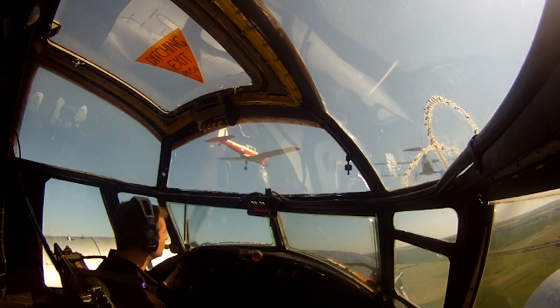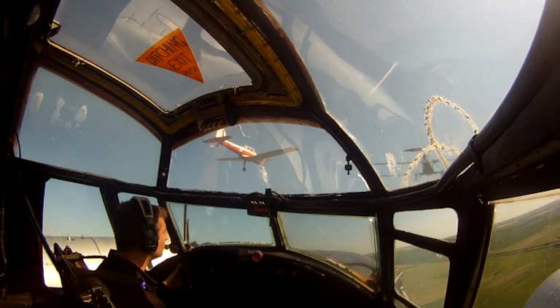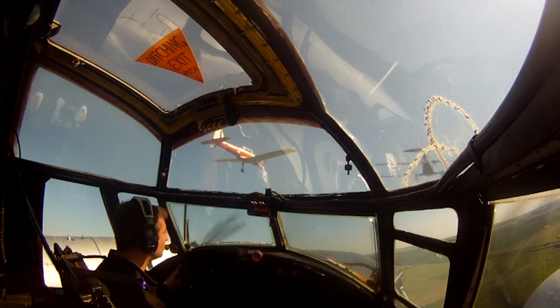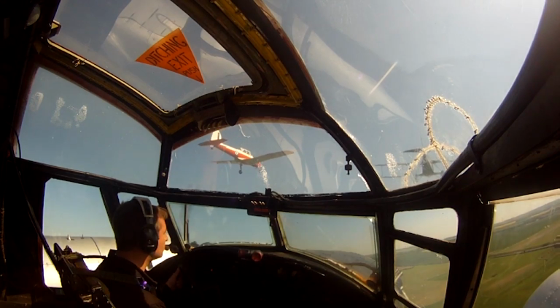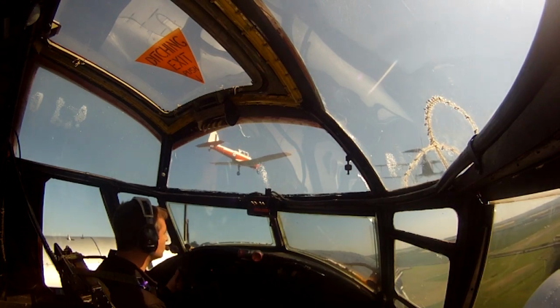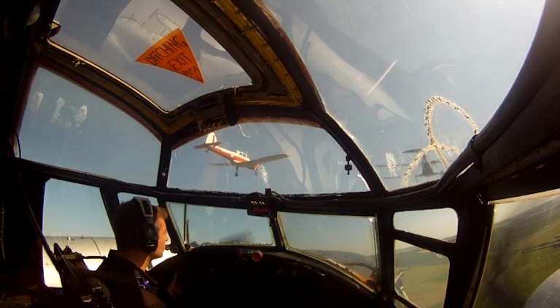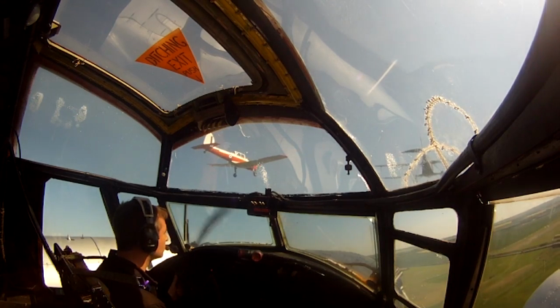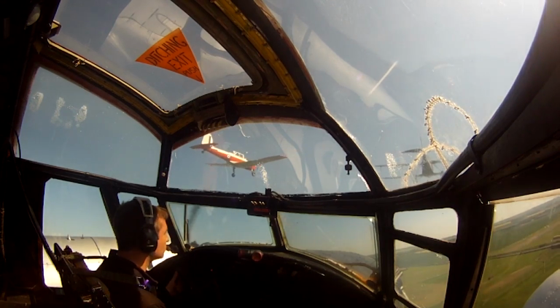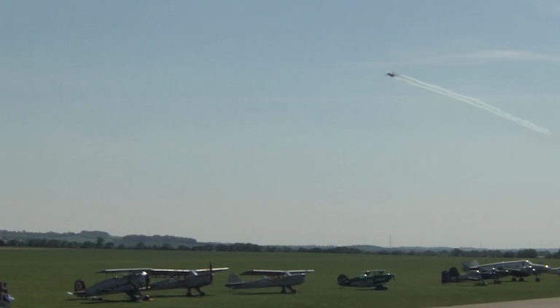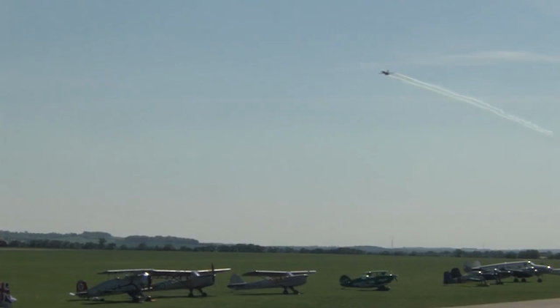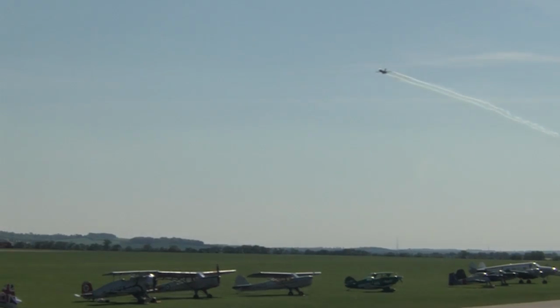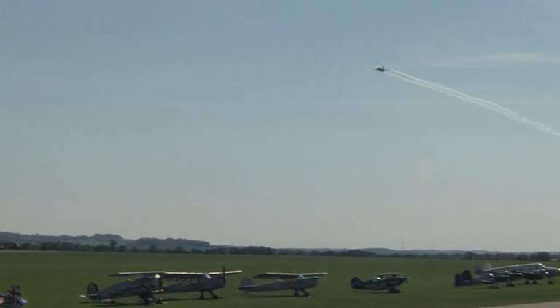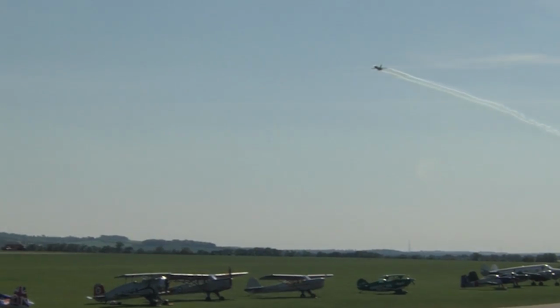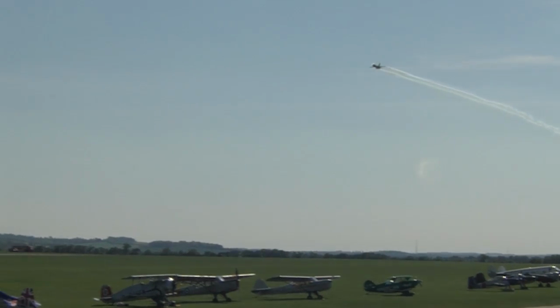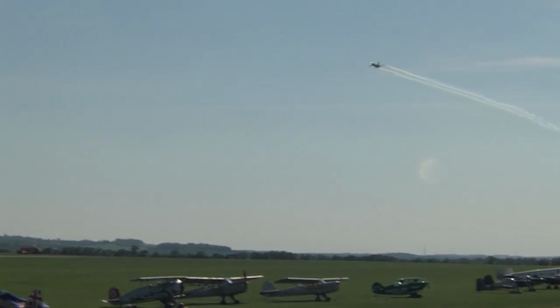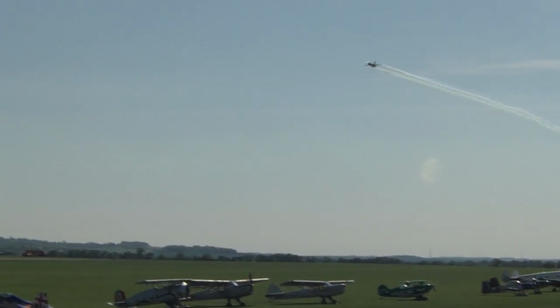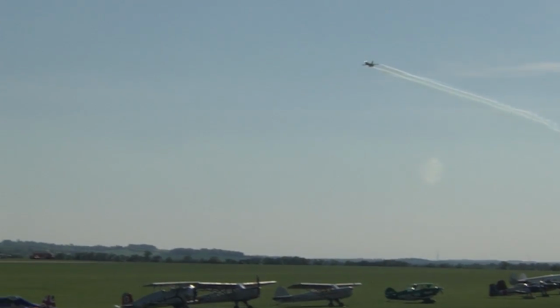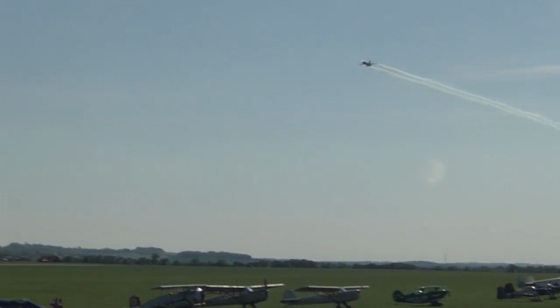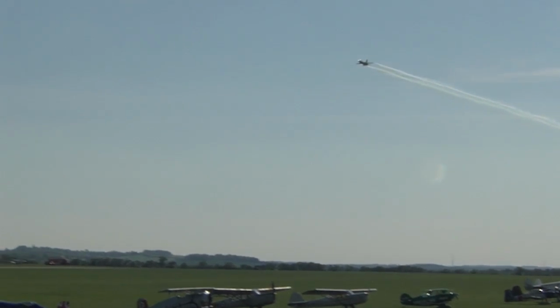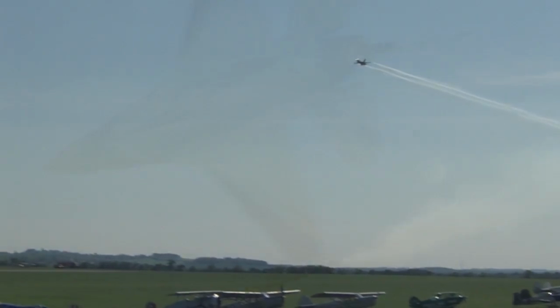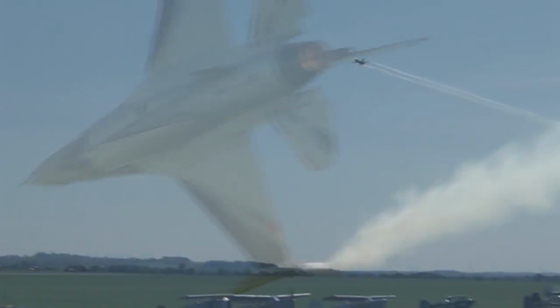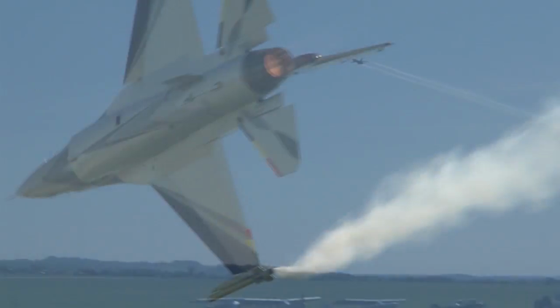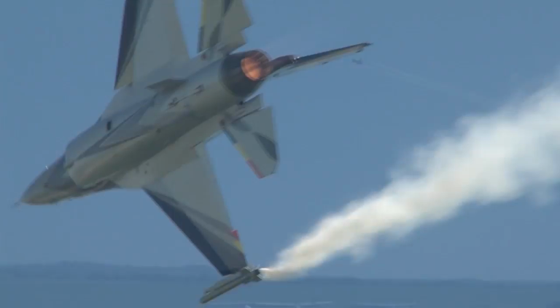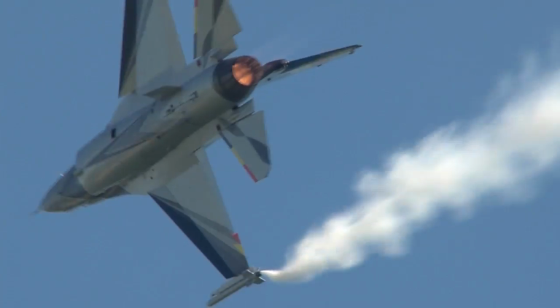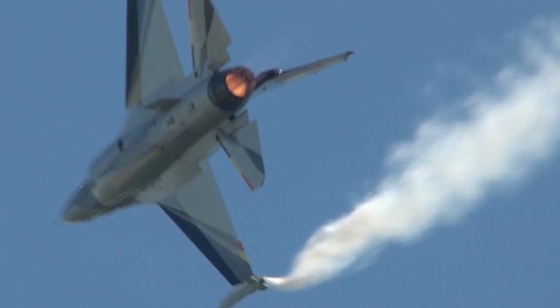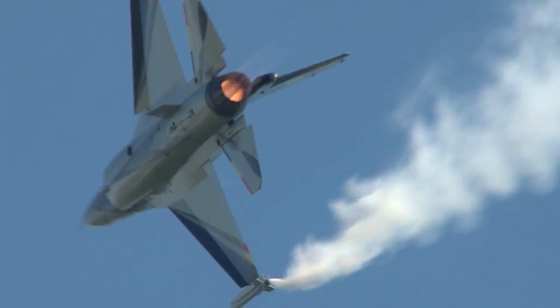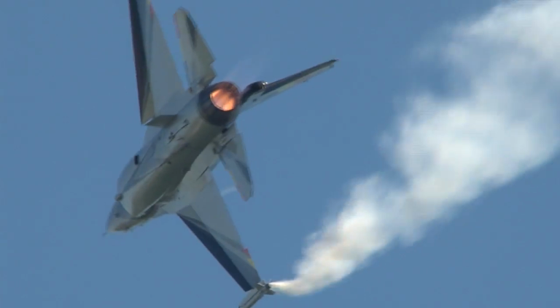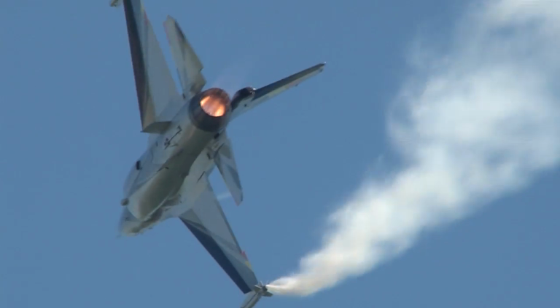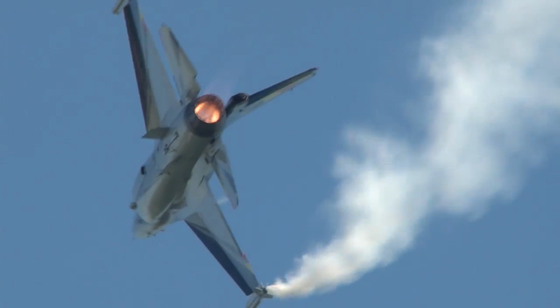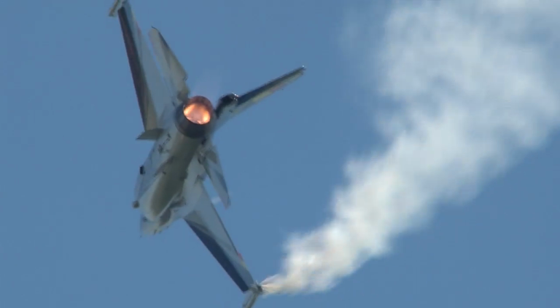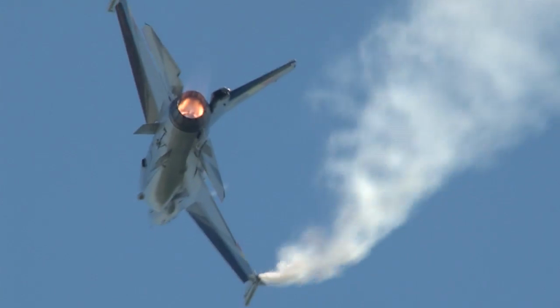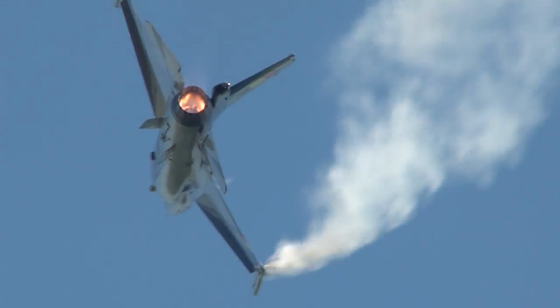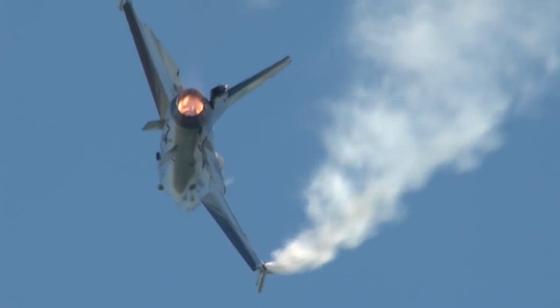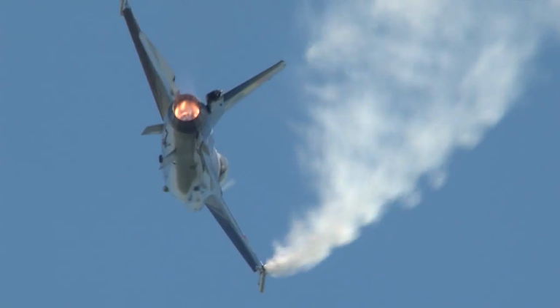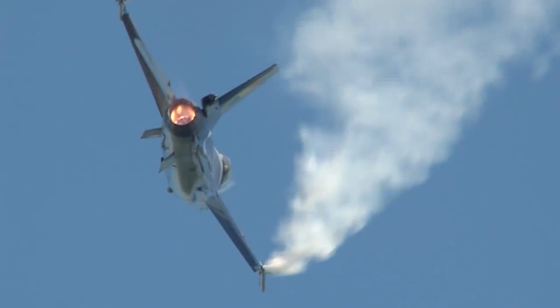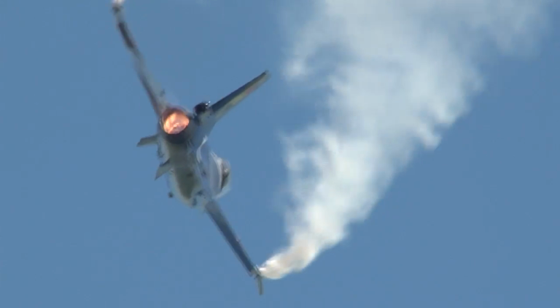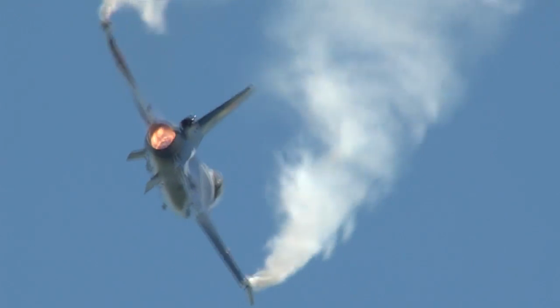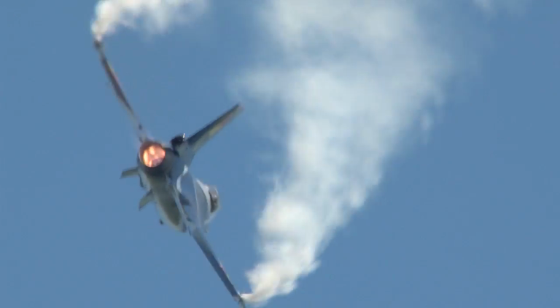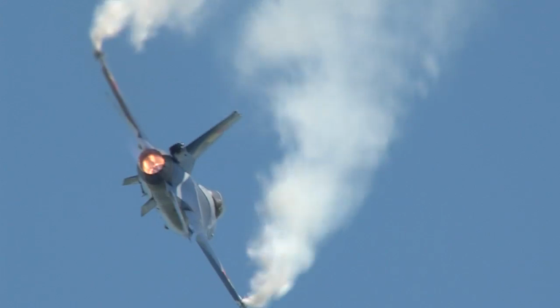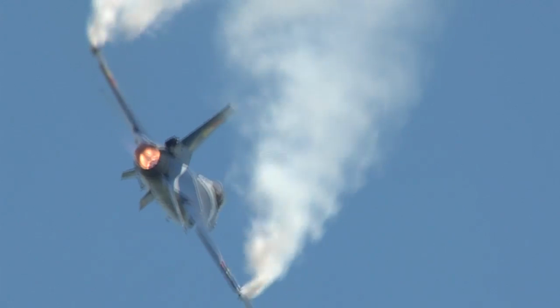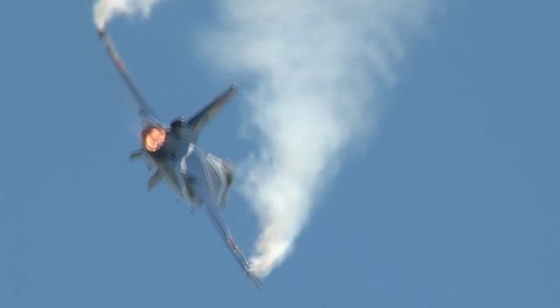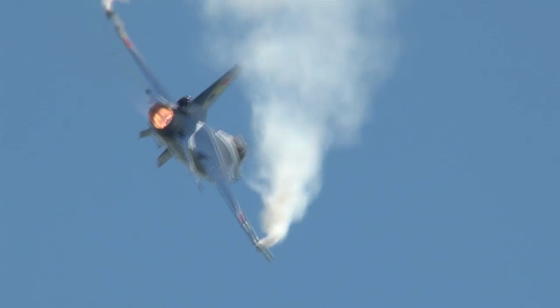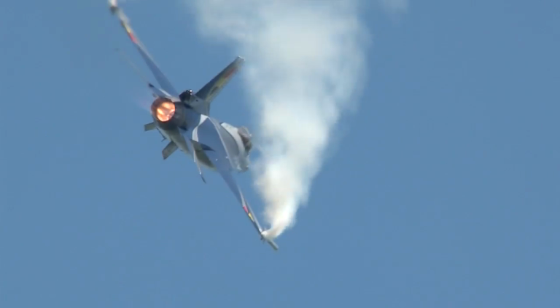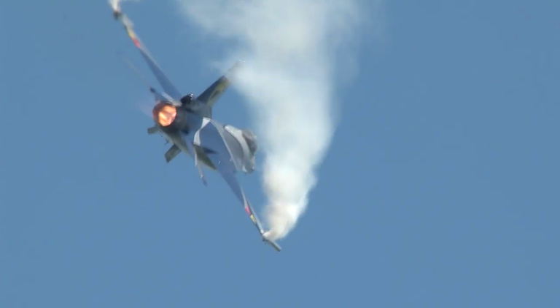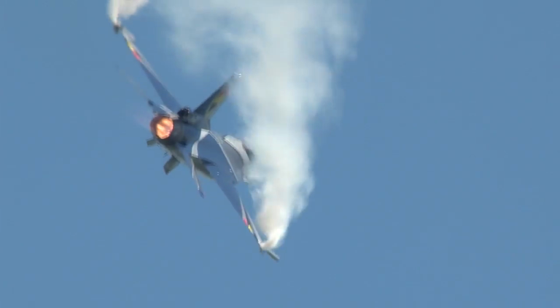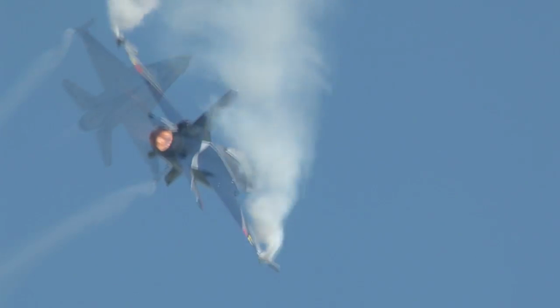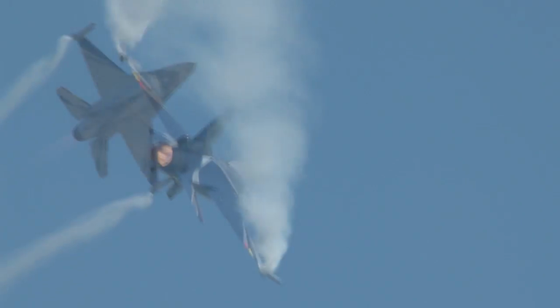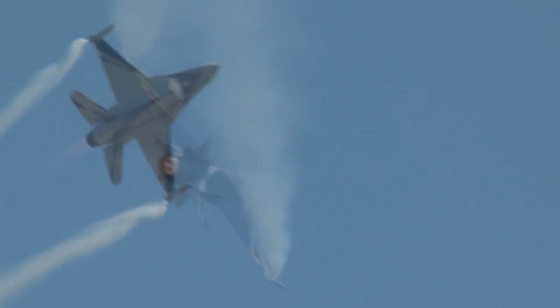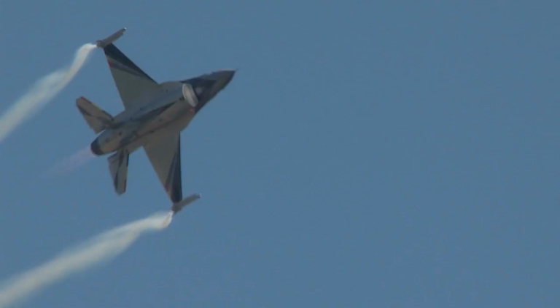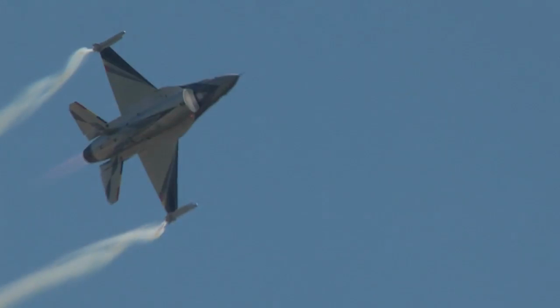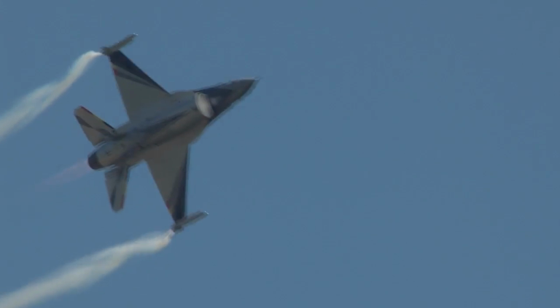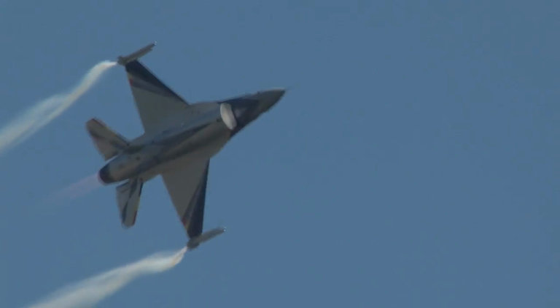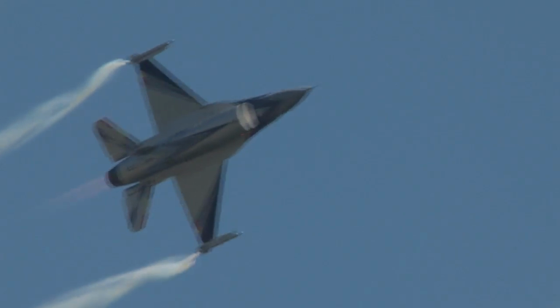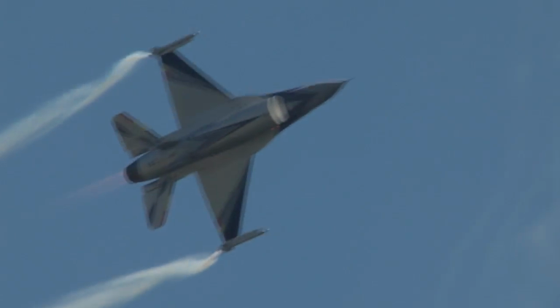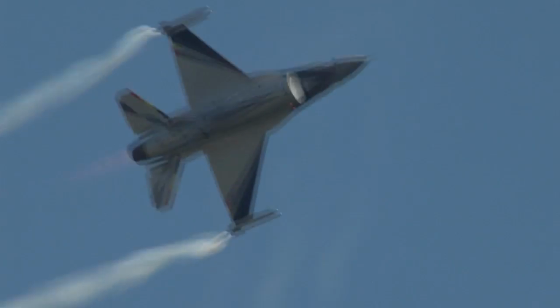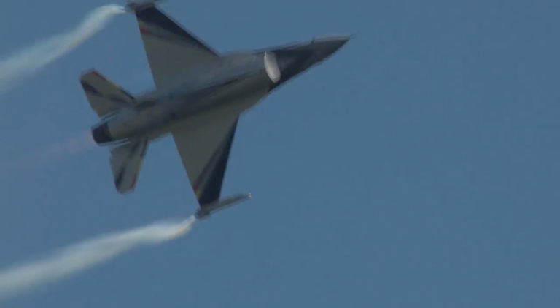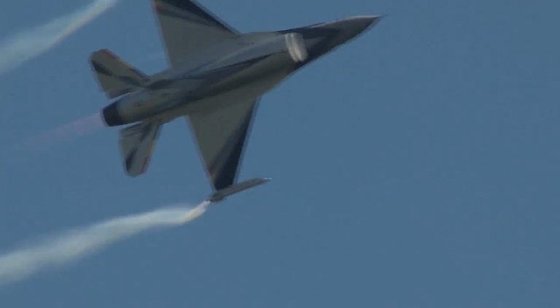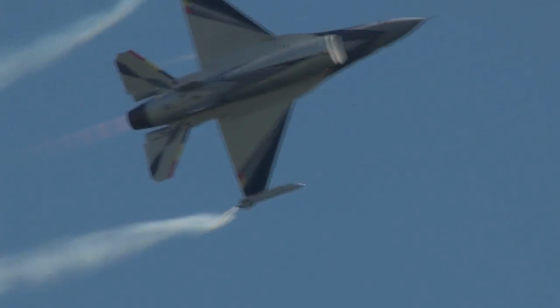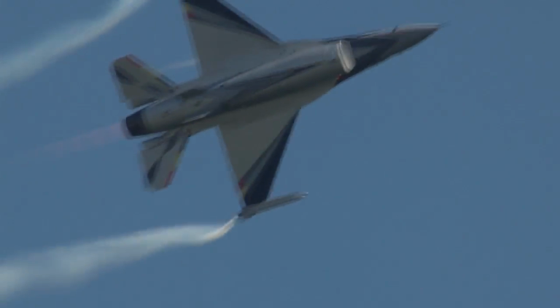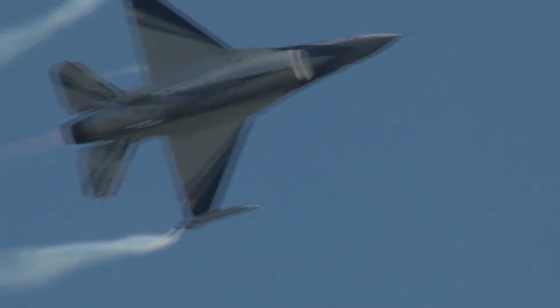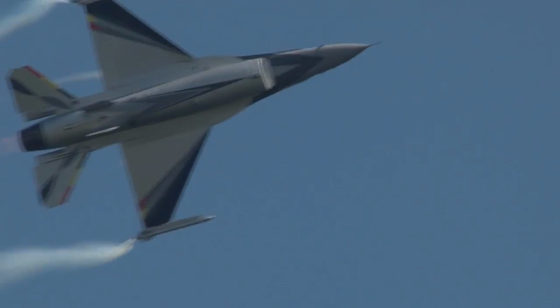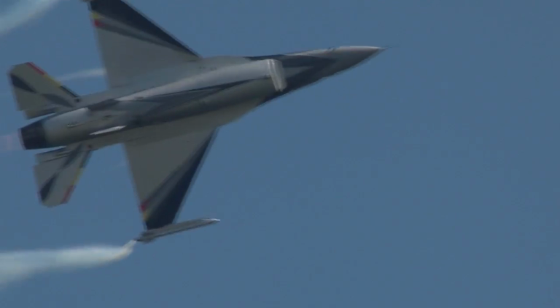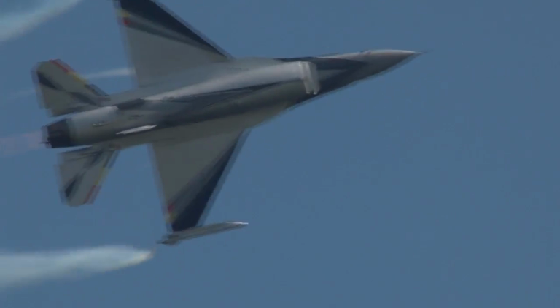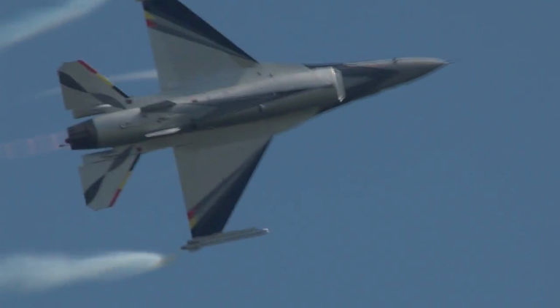Another highlight: giving his first ever public display, the new Belgian Air Component F-16 display pilot, Commandant Gratis.